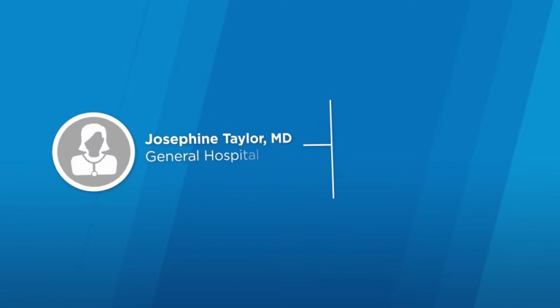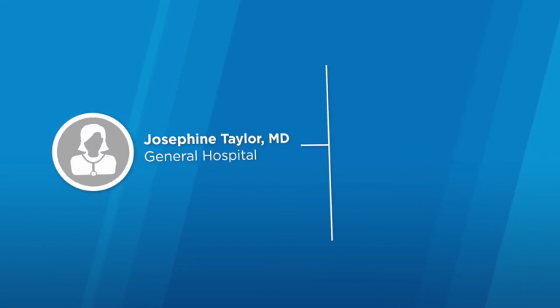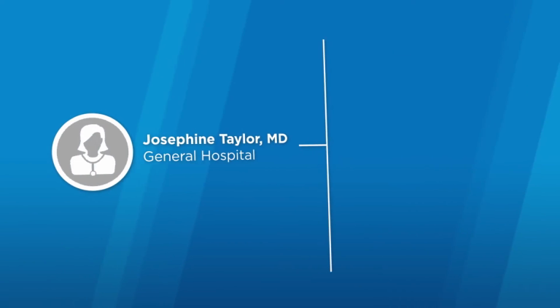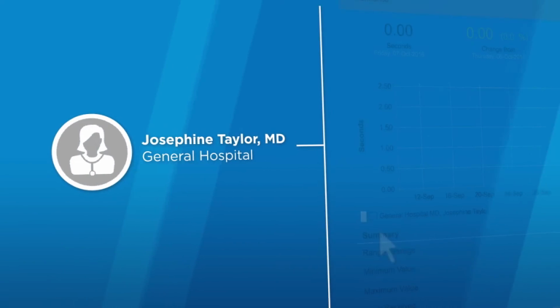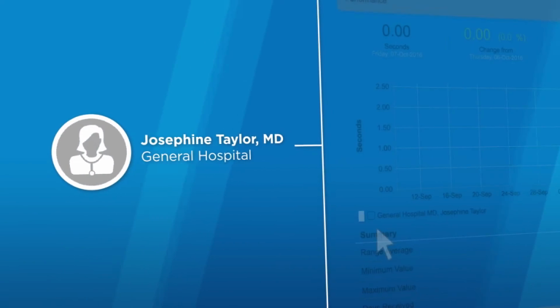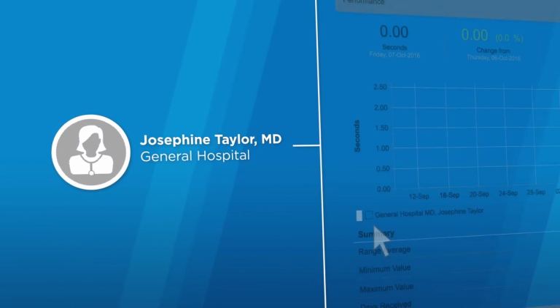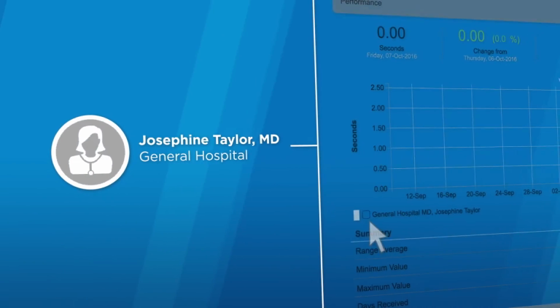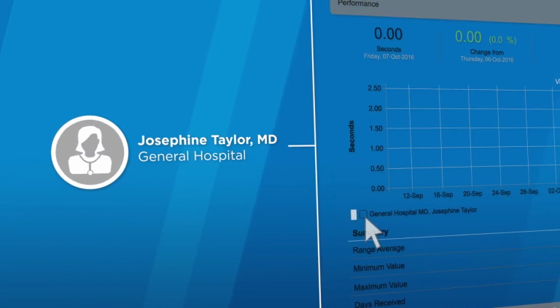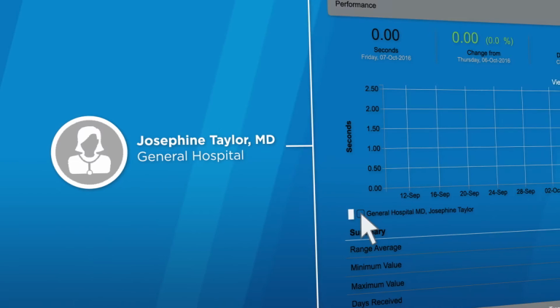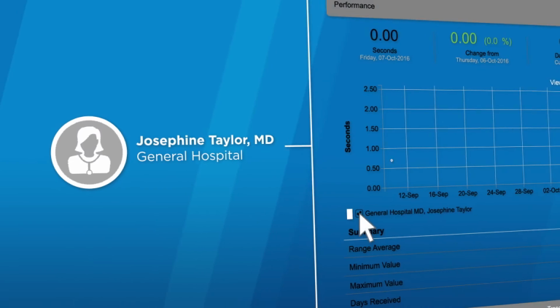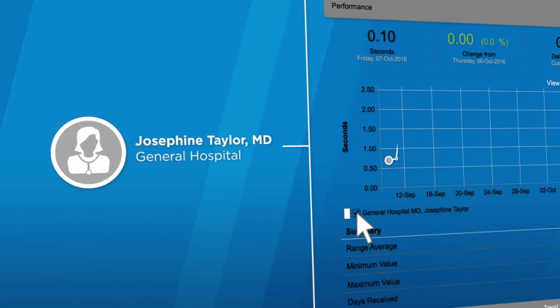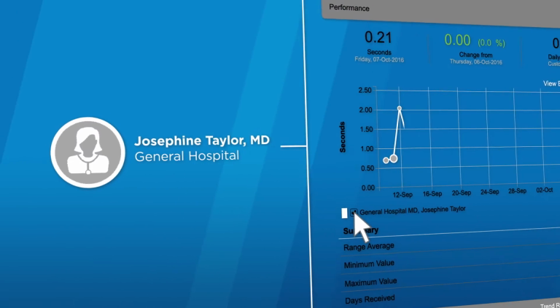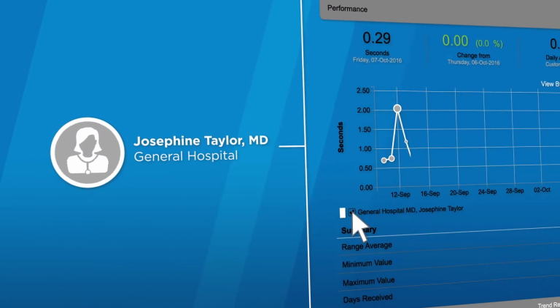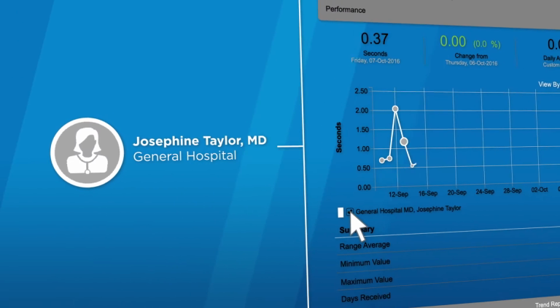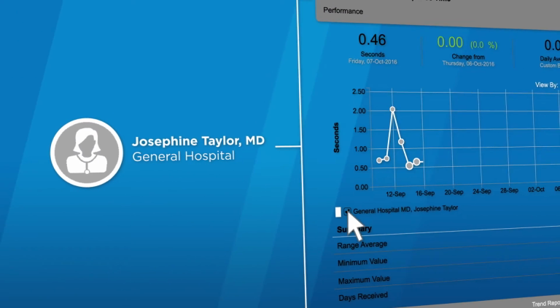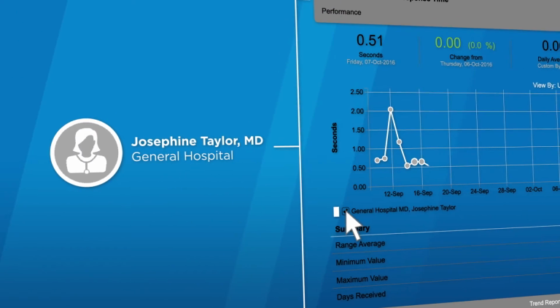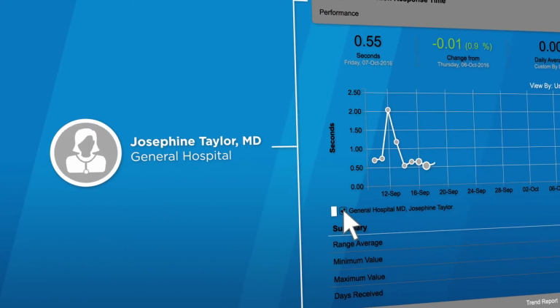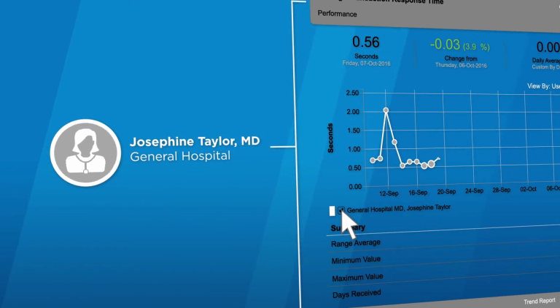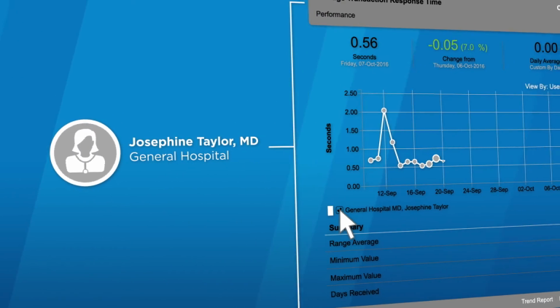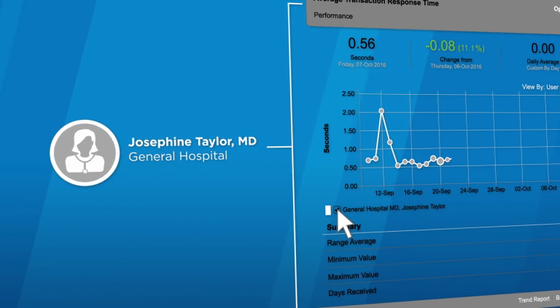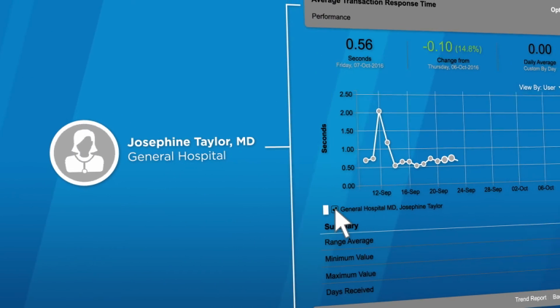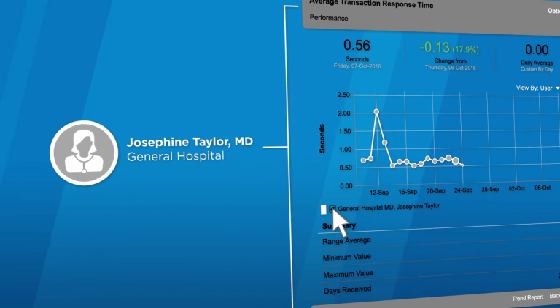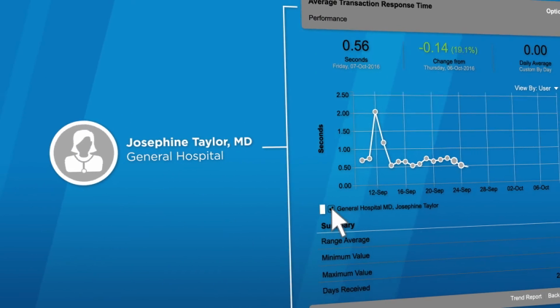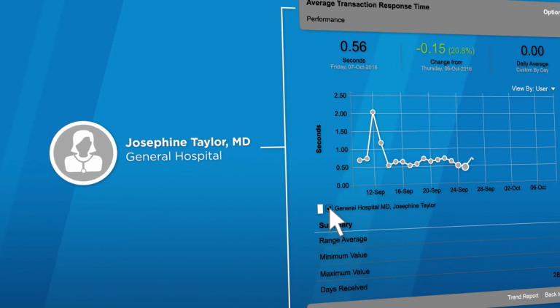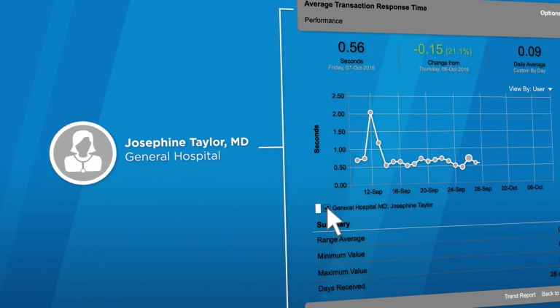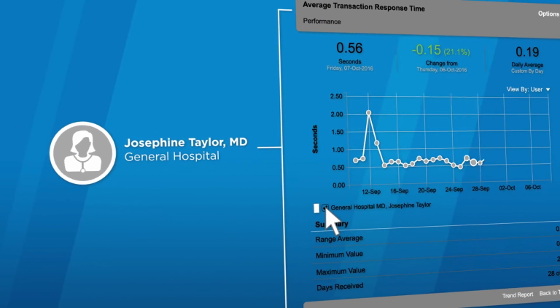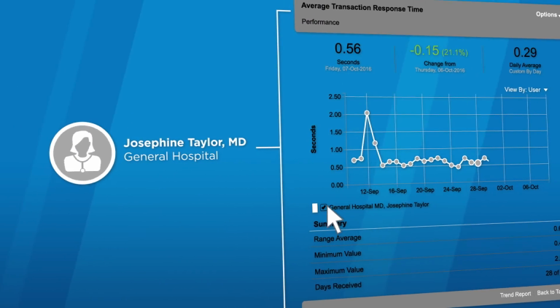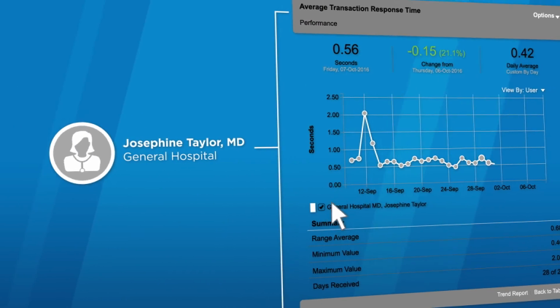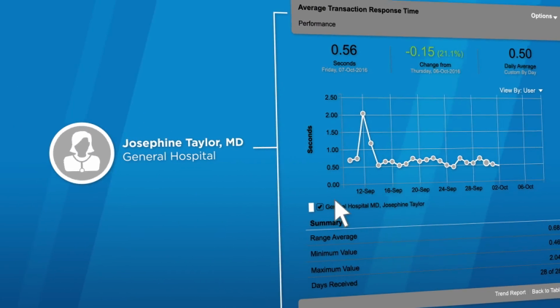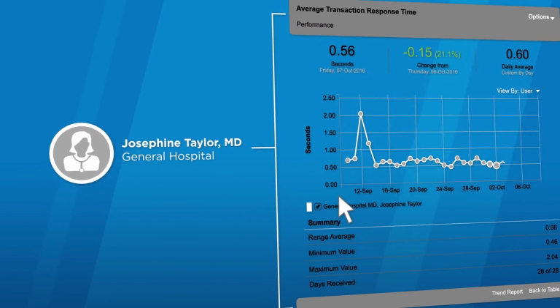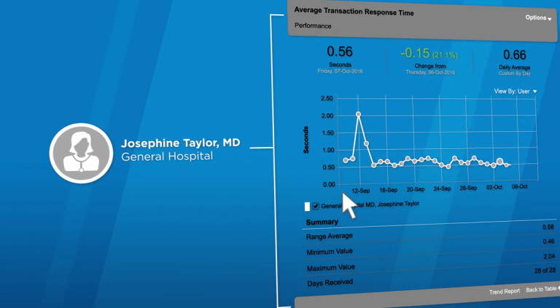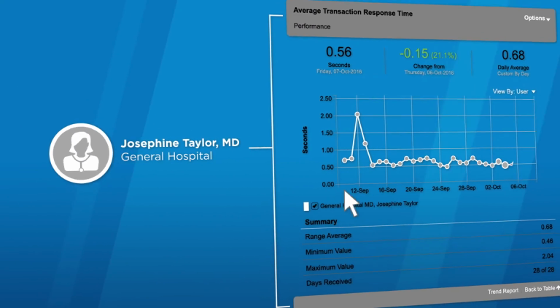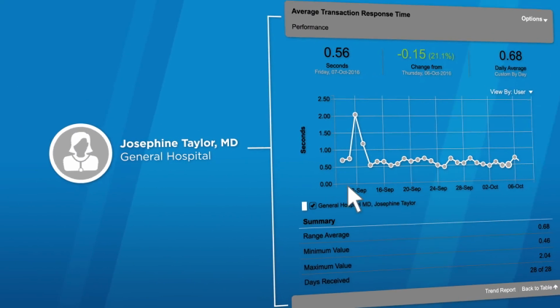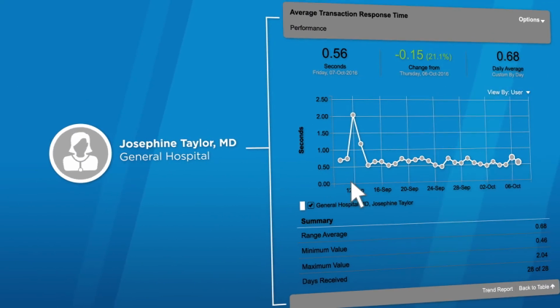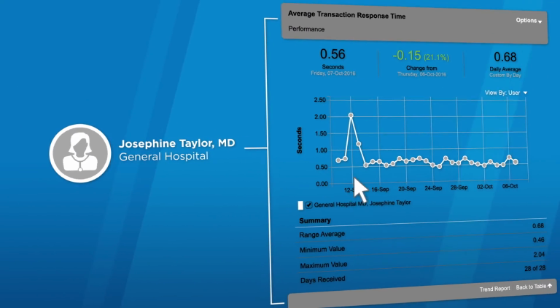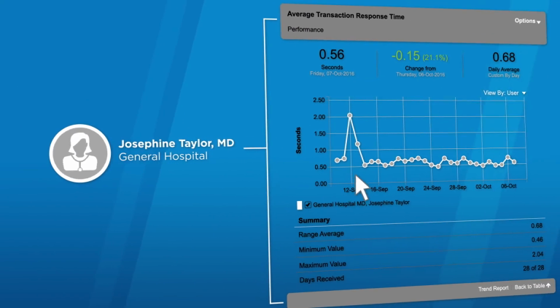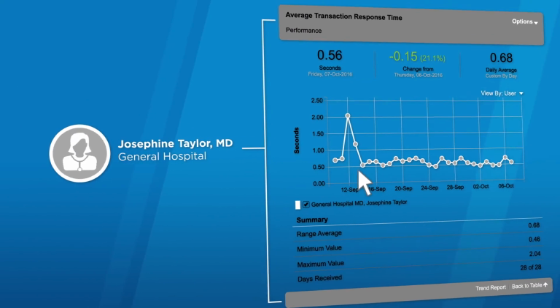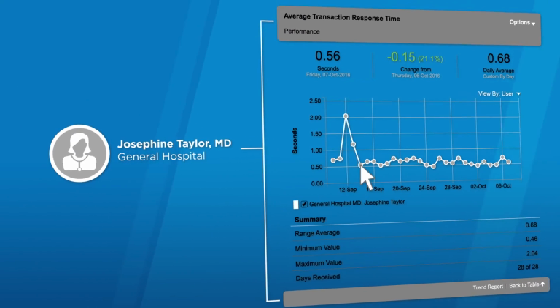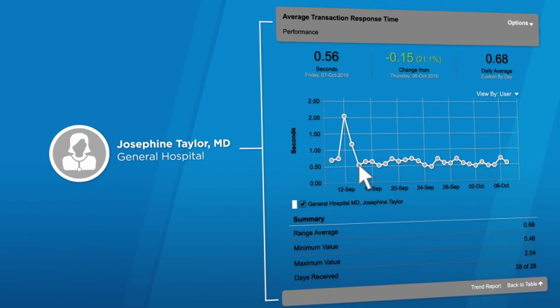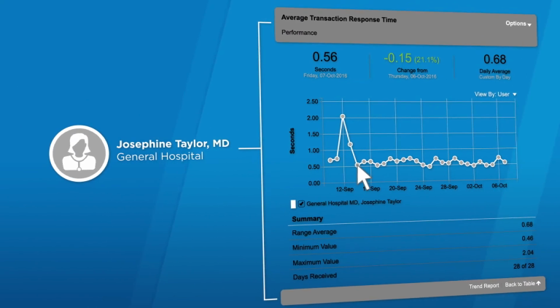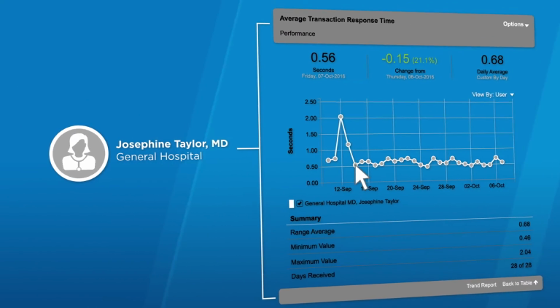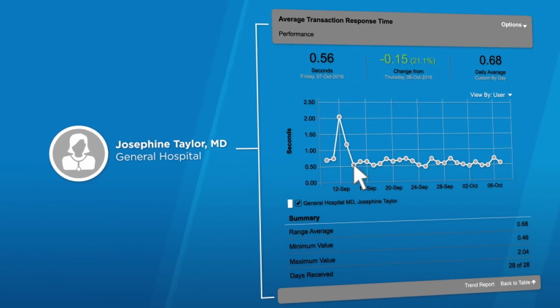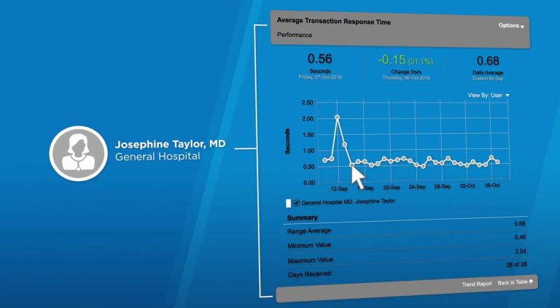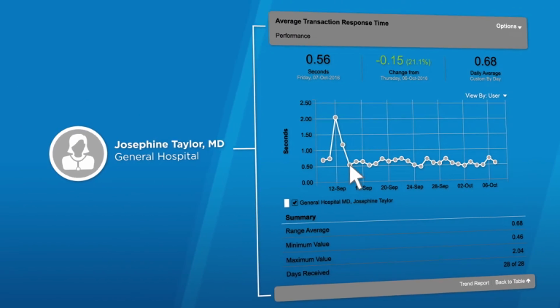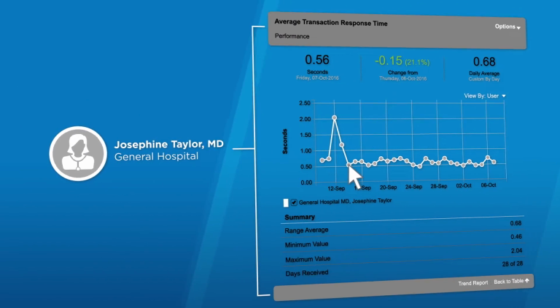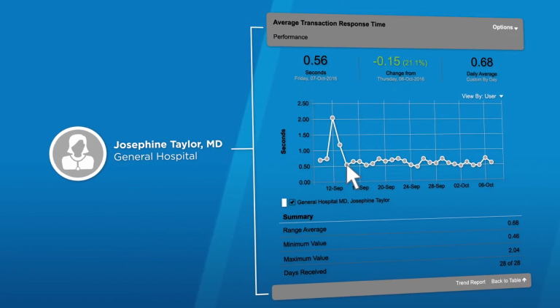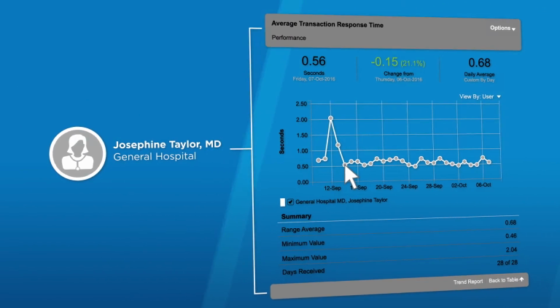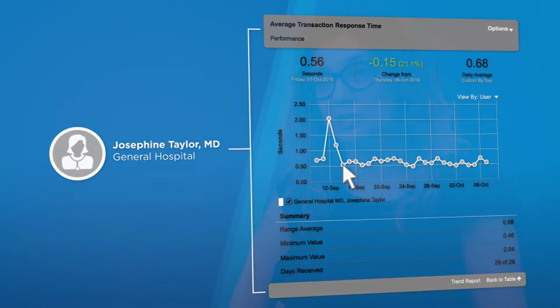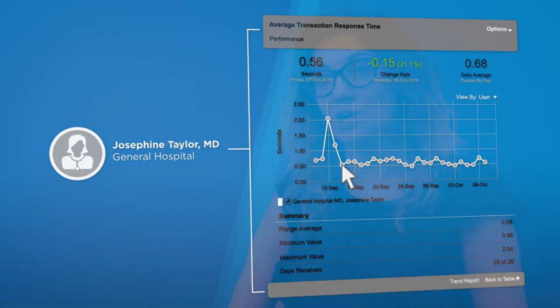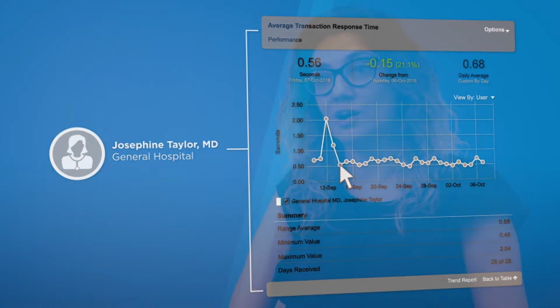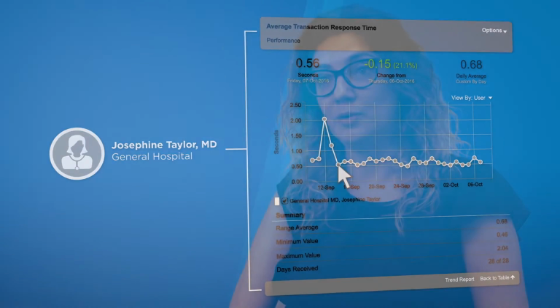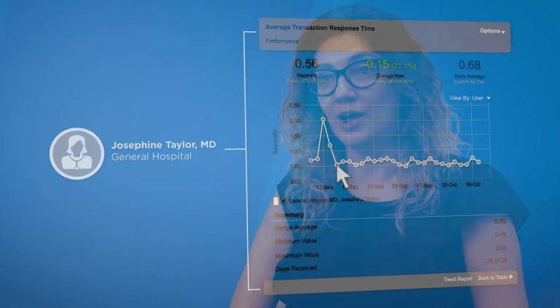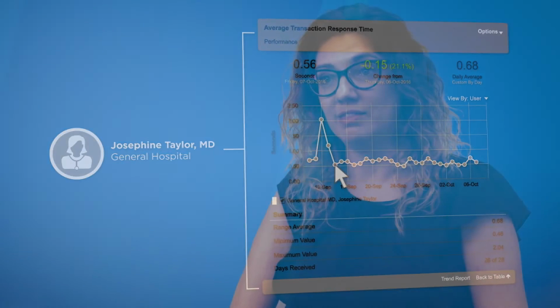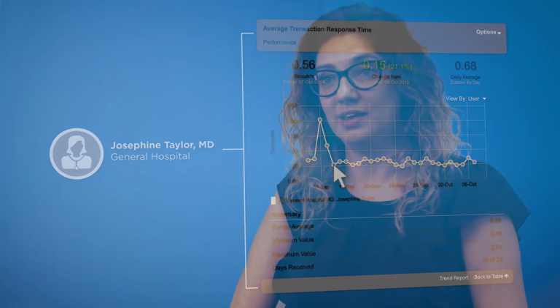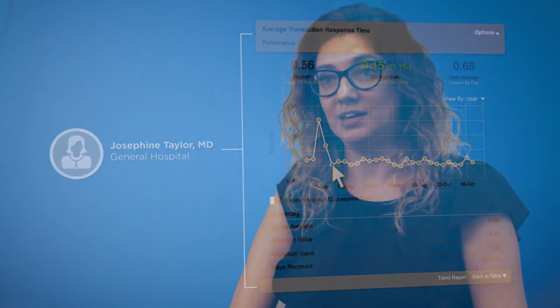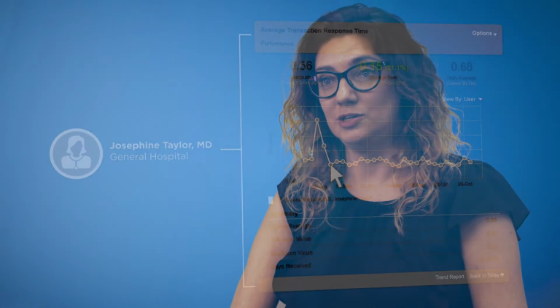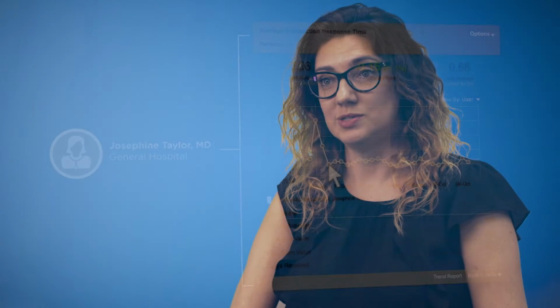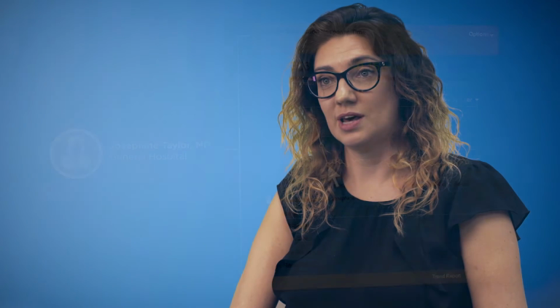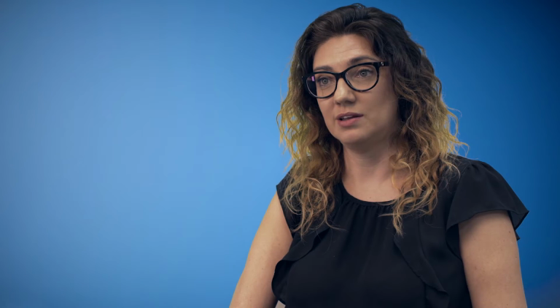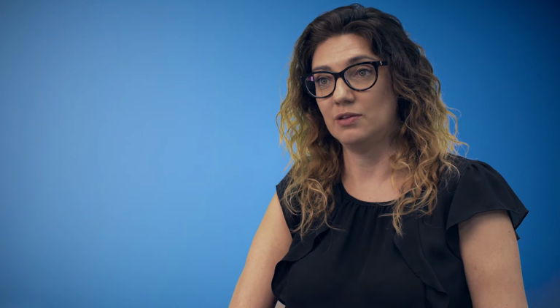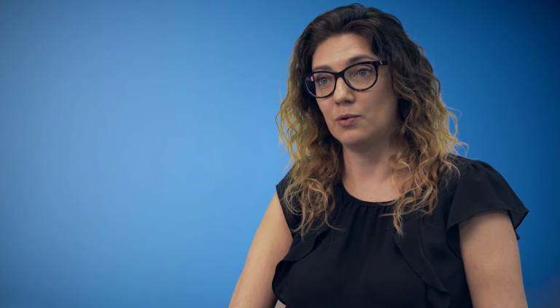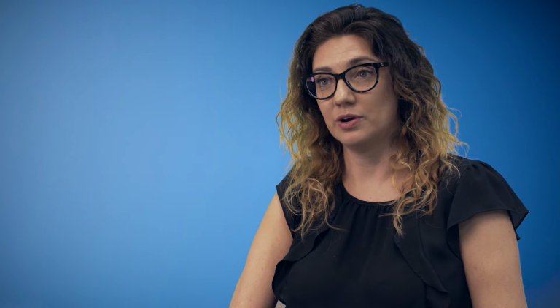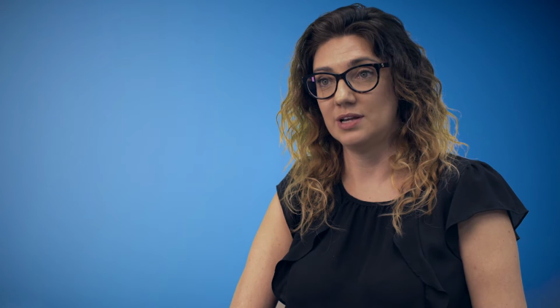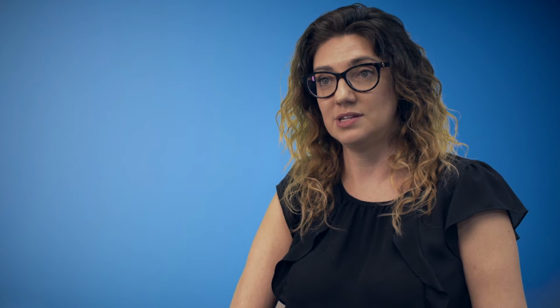Did you know that this dashboard can give you more information that you have been asking for? And then we talk about how they can use that in their organization.